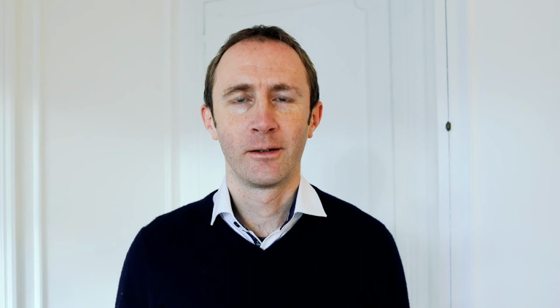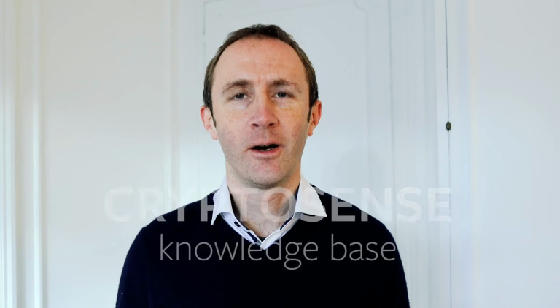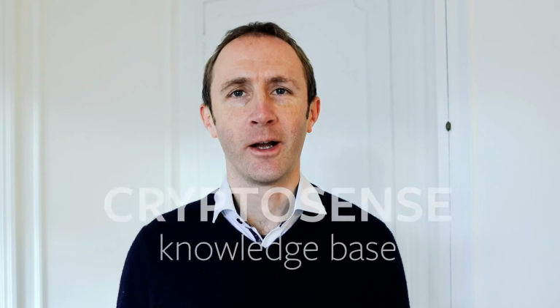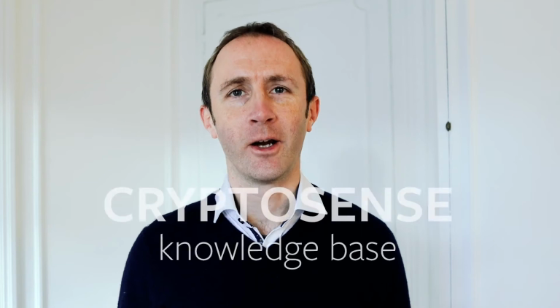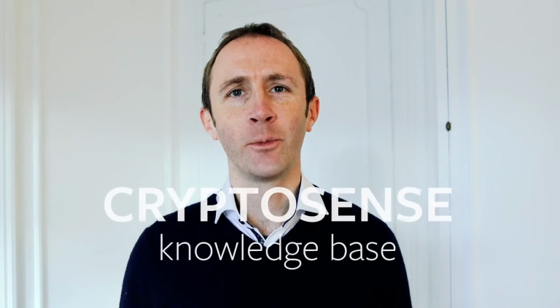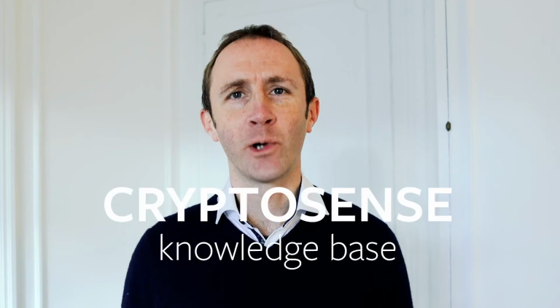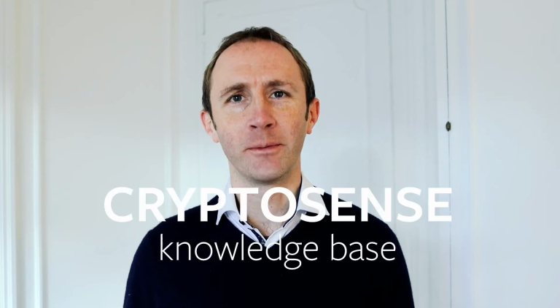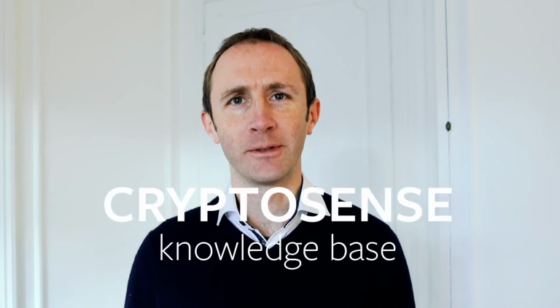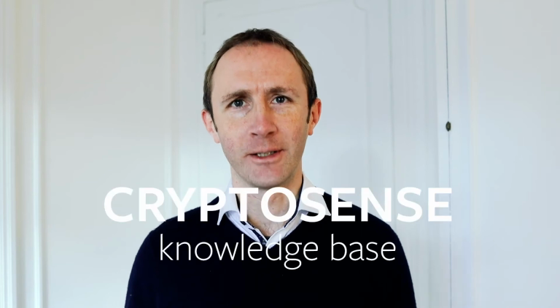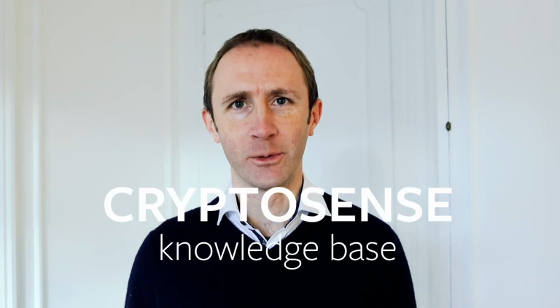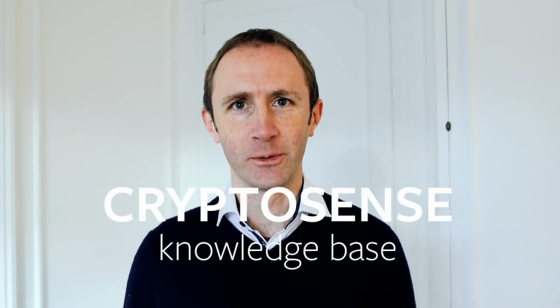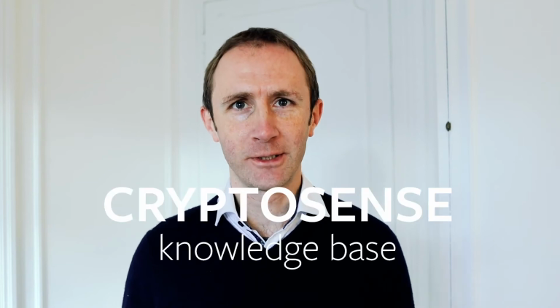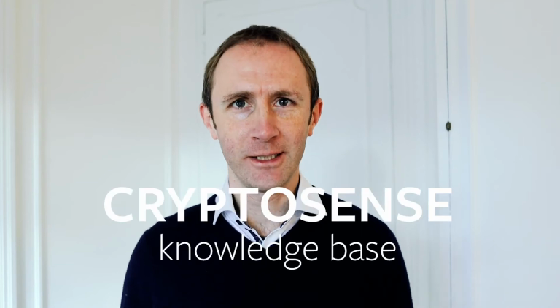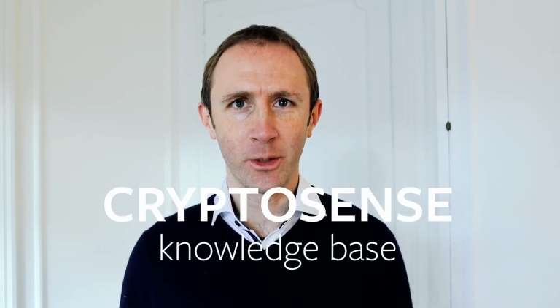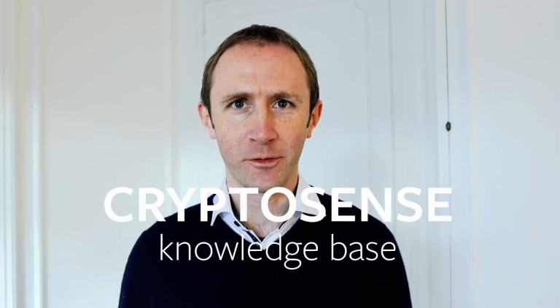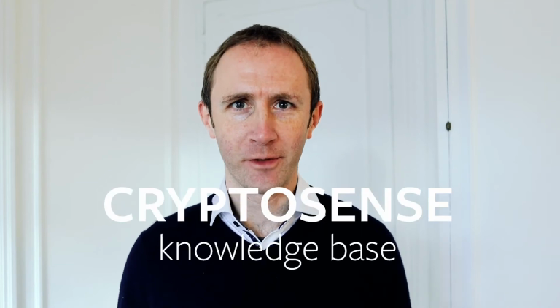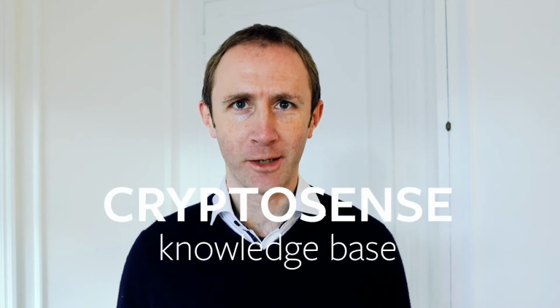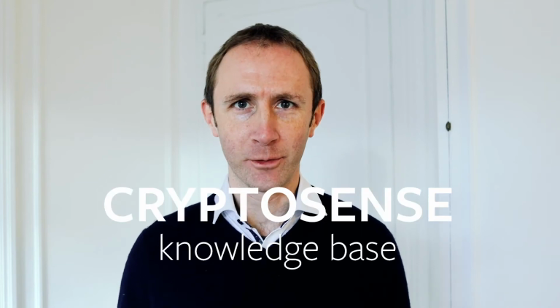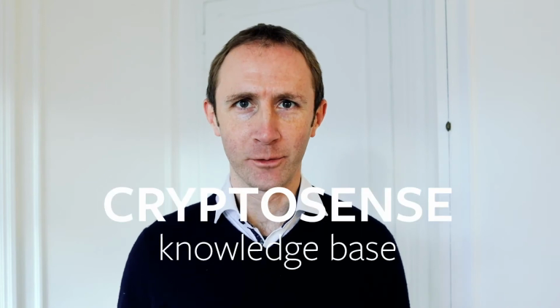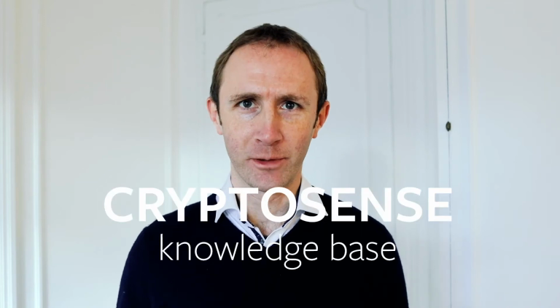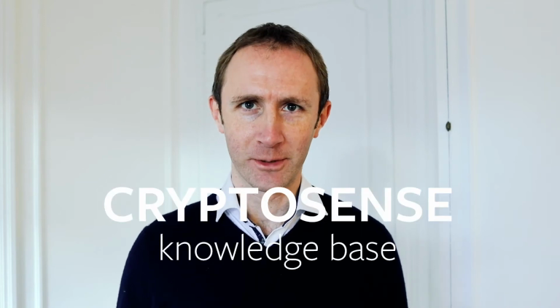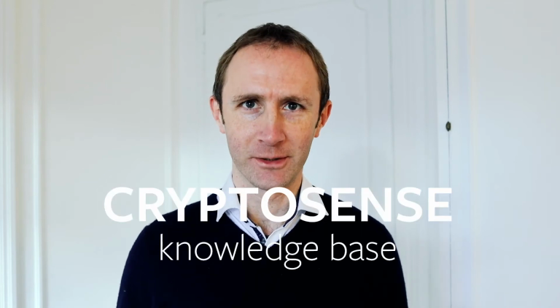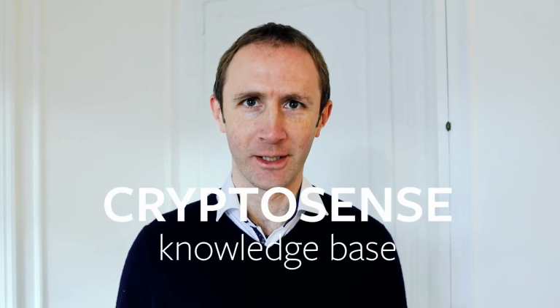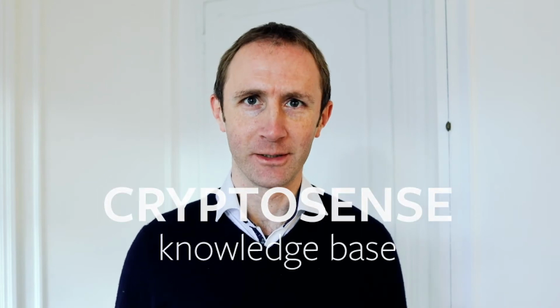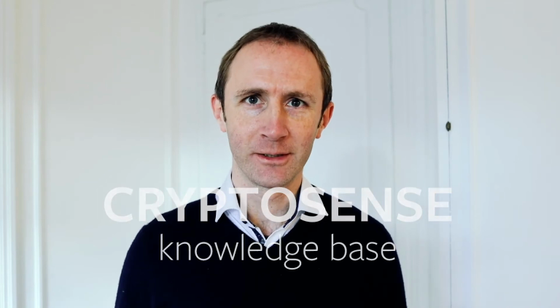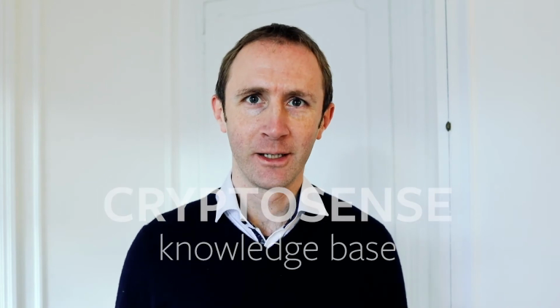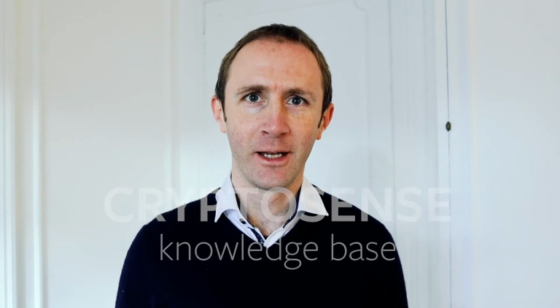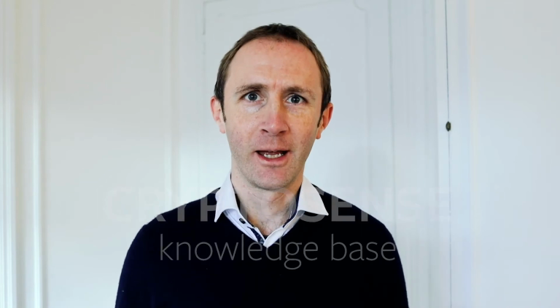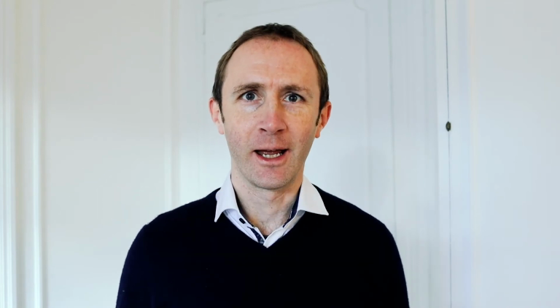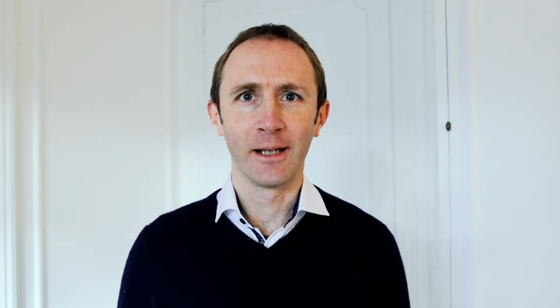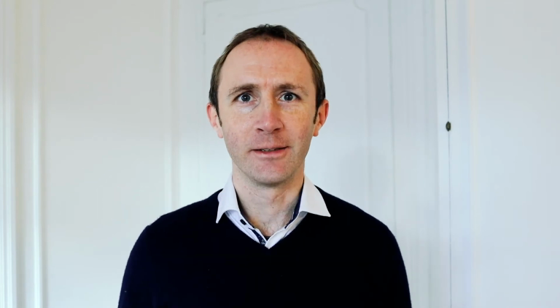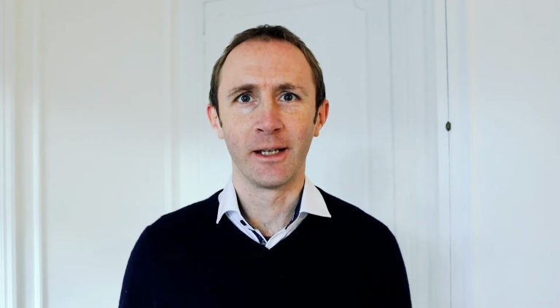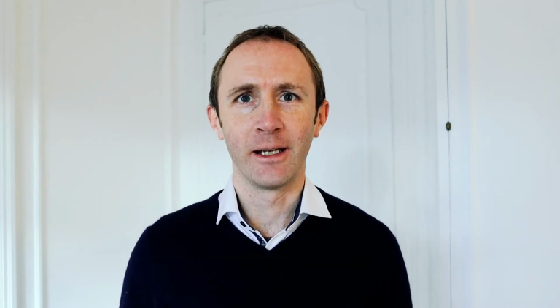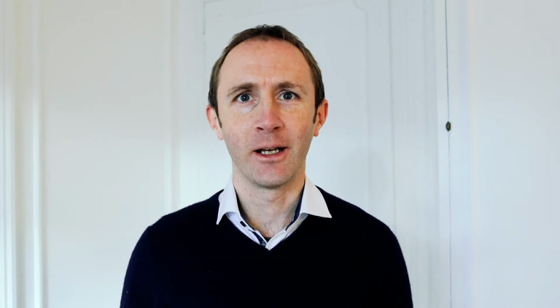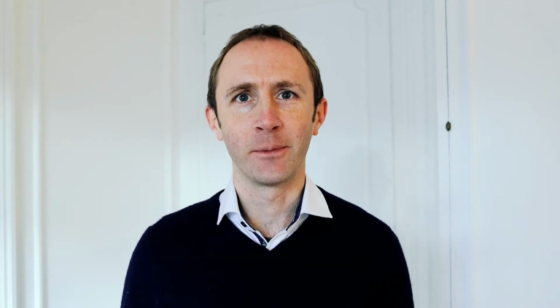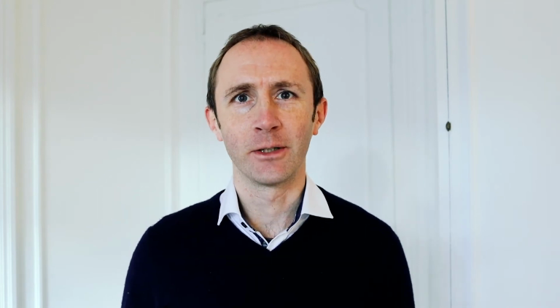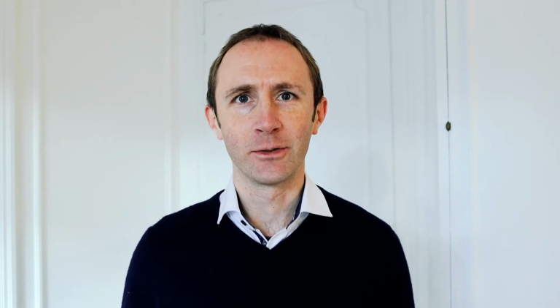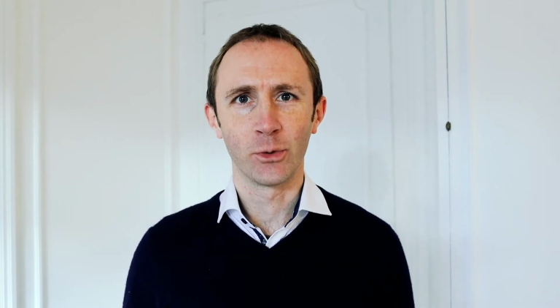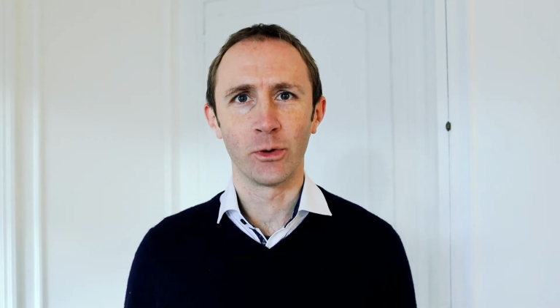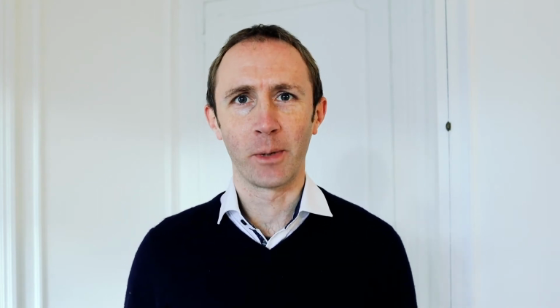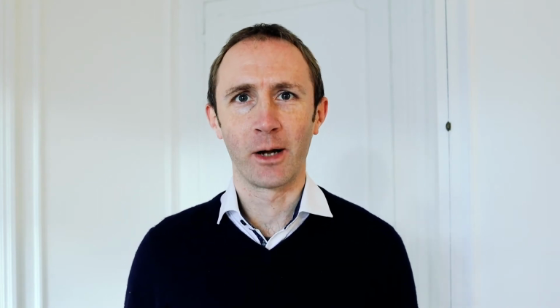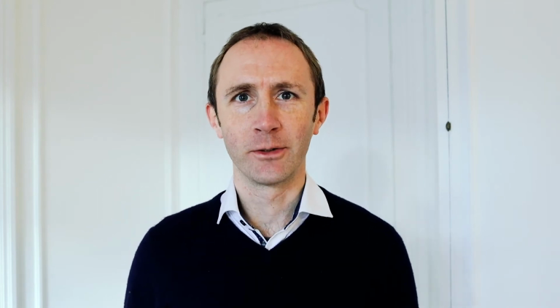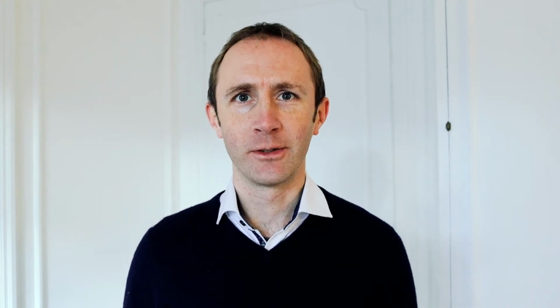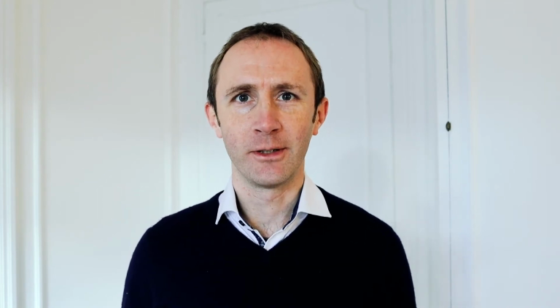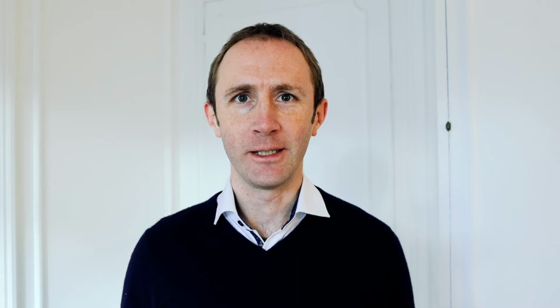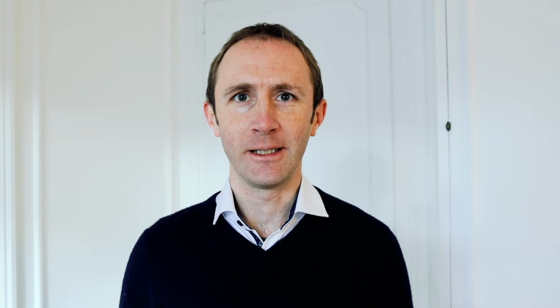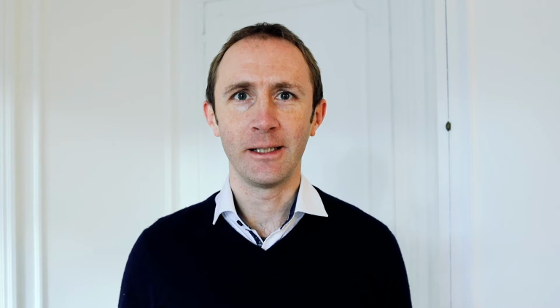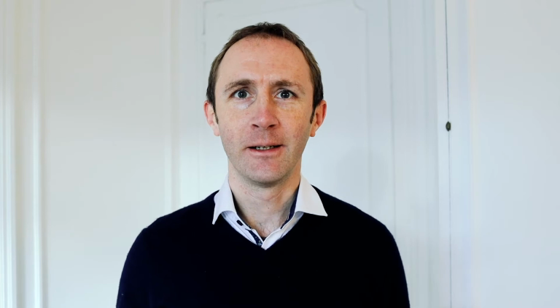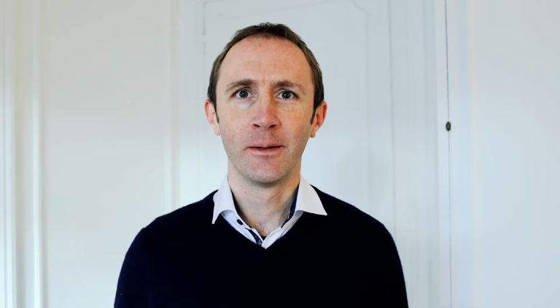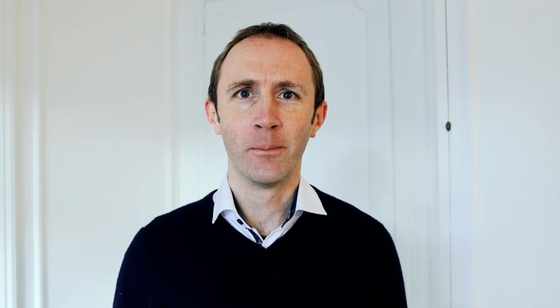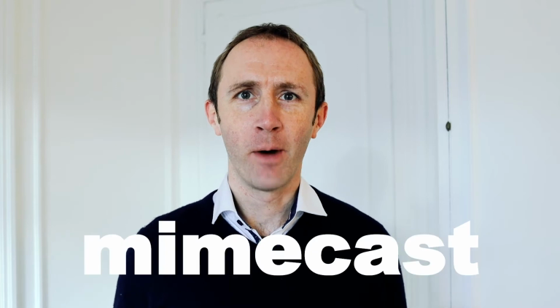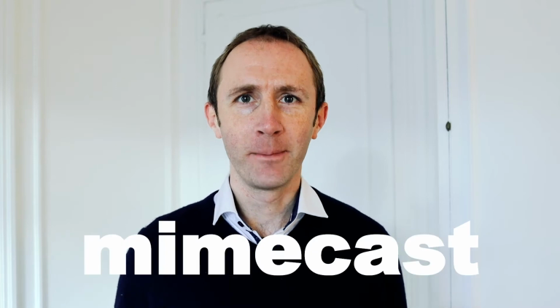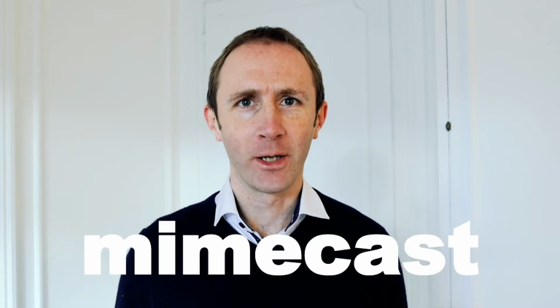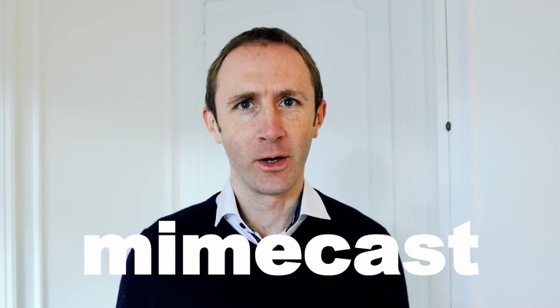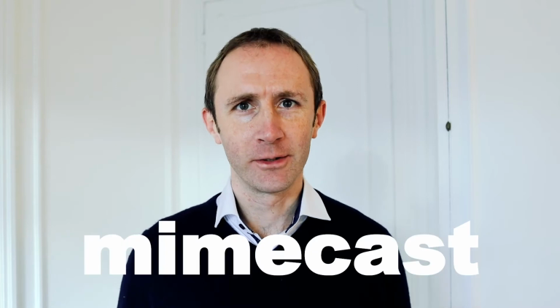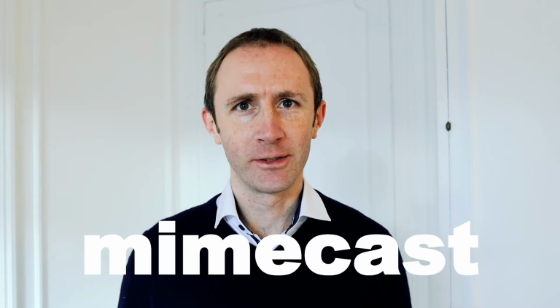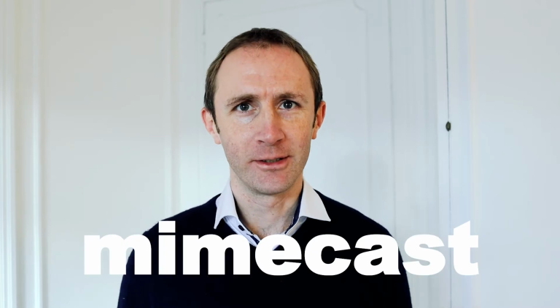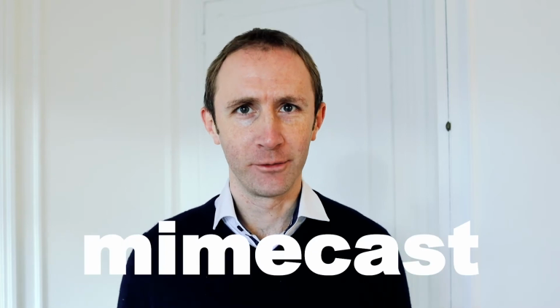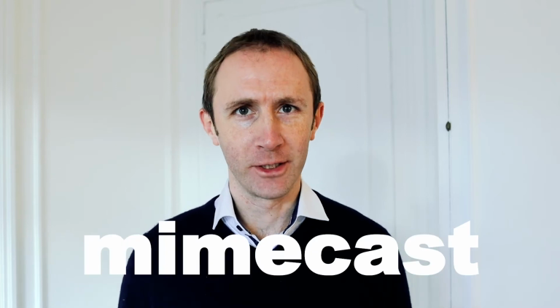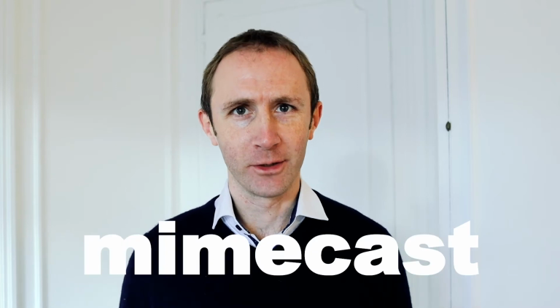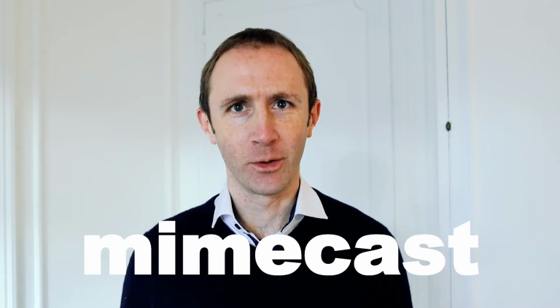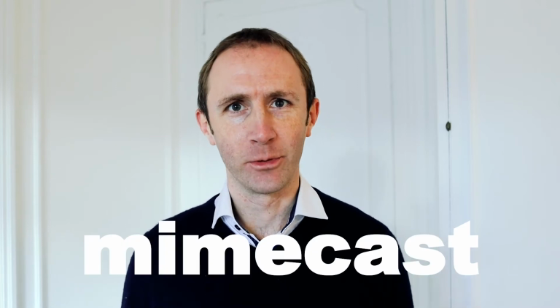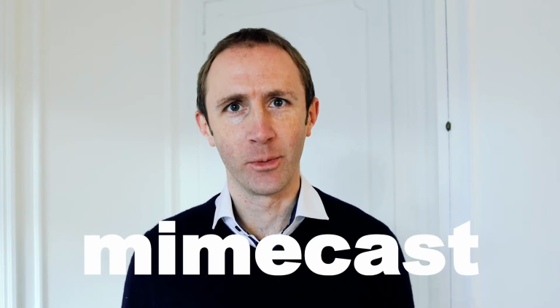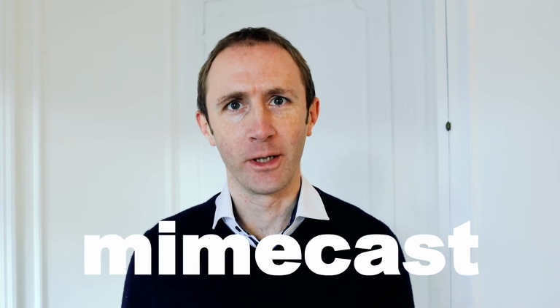Hi, I'm Graeme Steele, CEO and founder of CryptoSense, and today I'm going to talk about the MIMECAST certificate compromise.